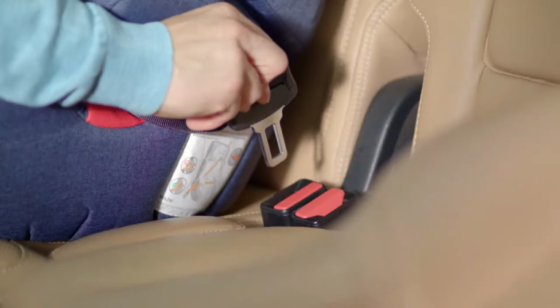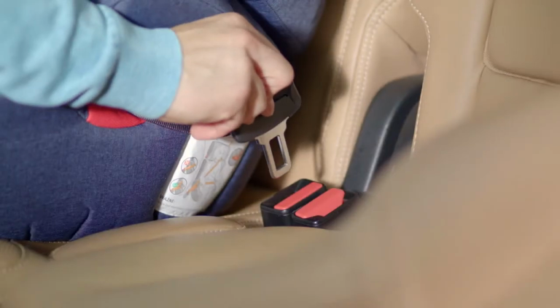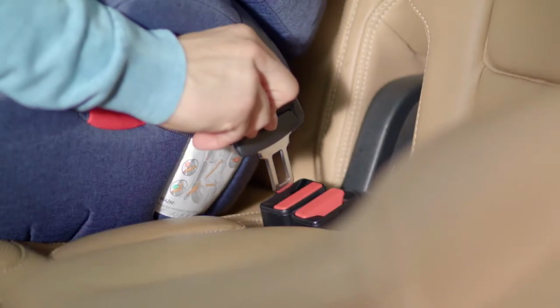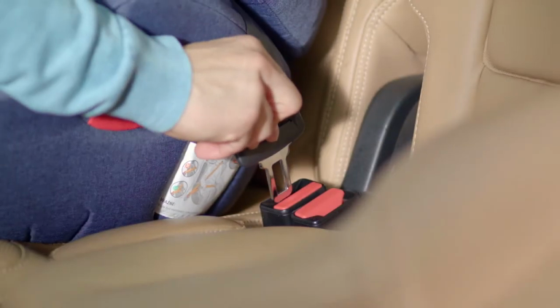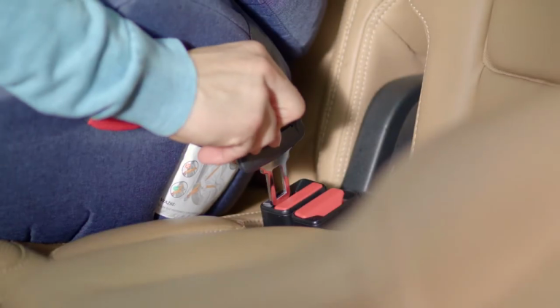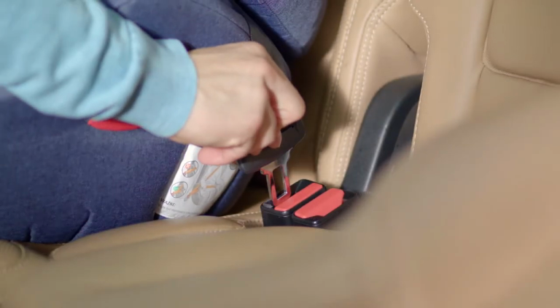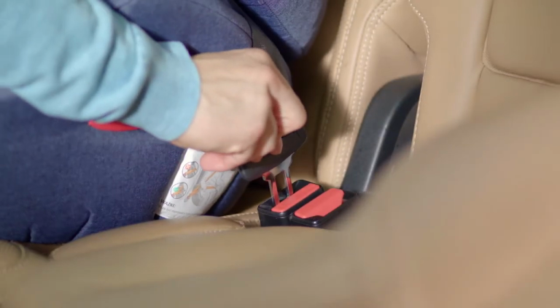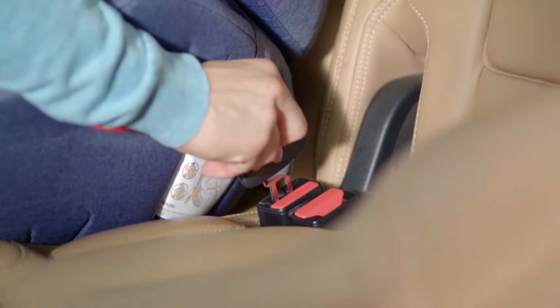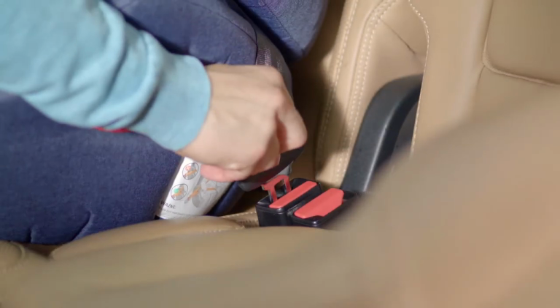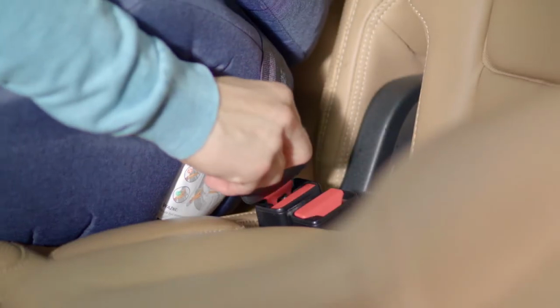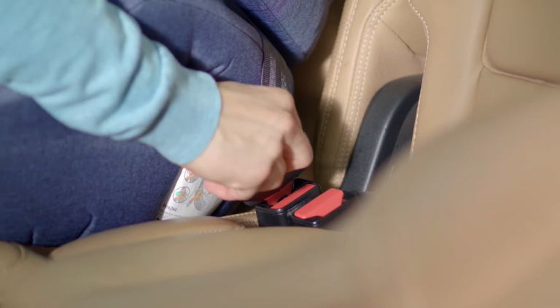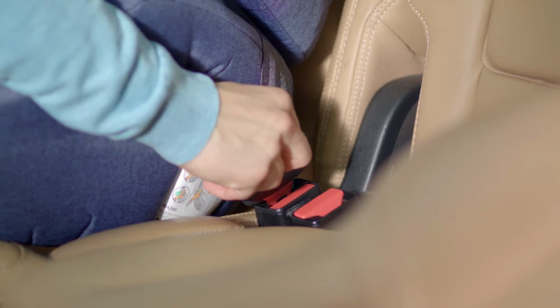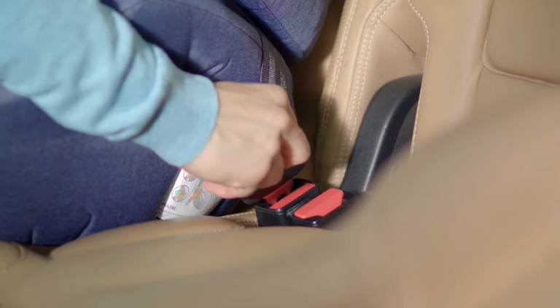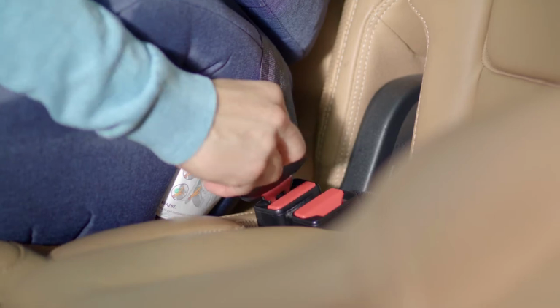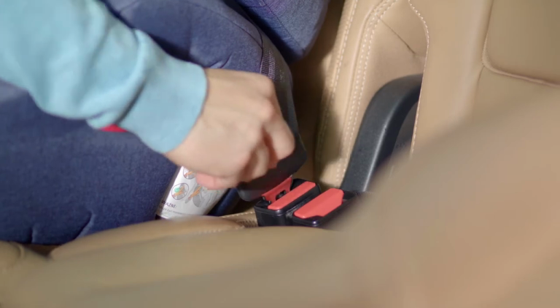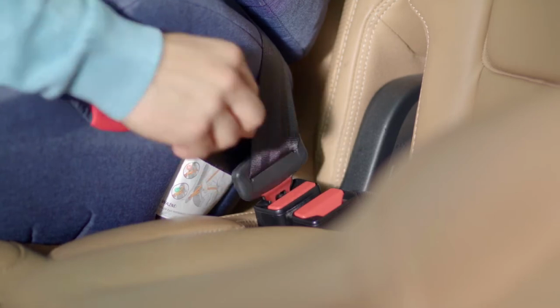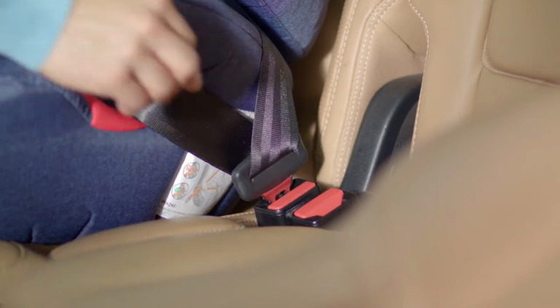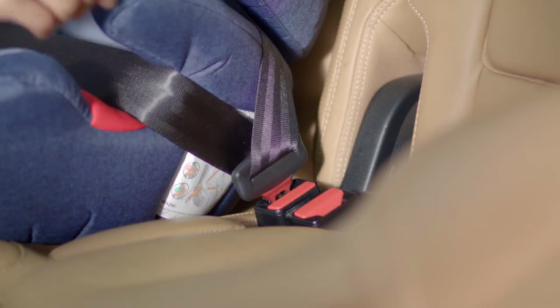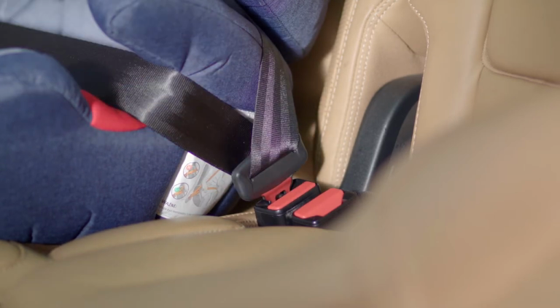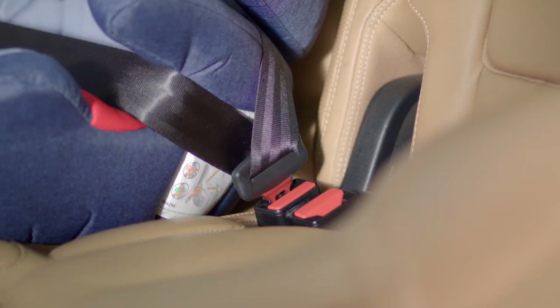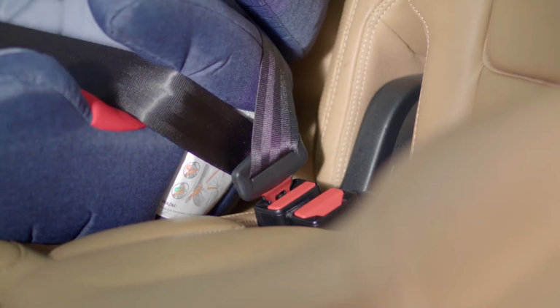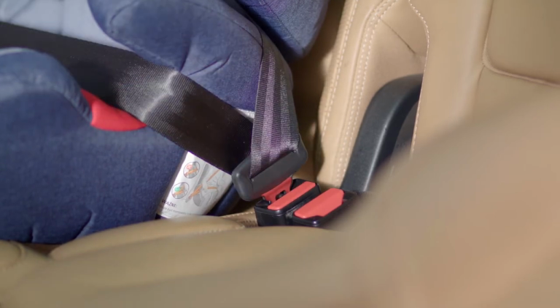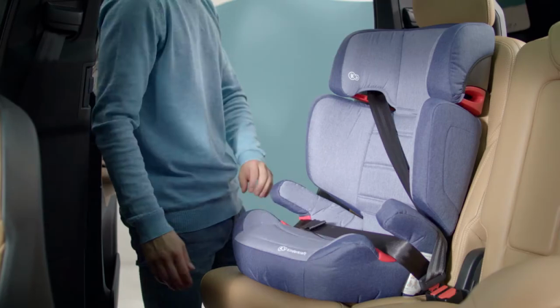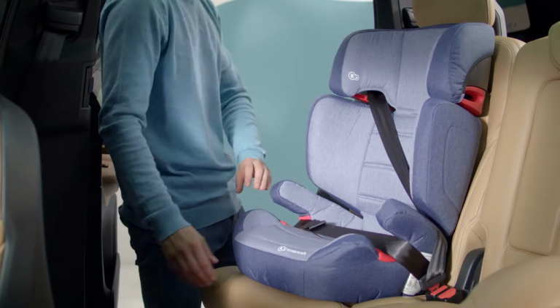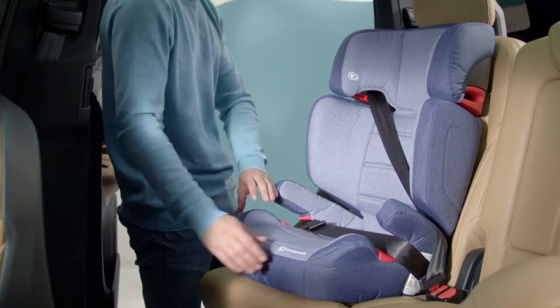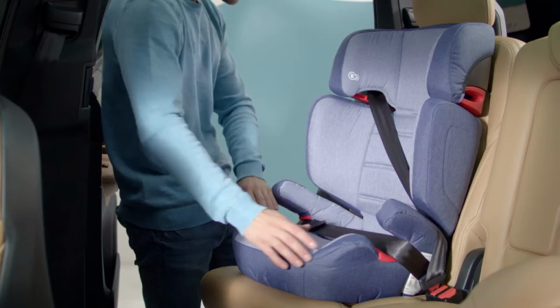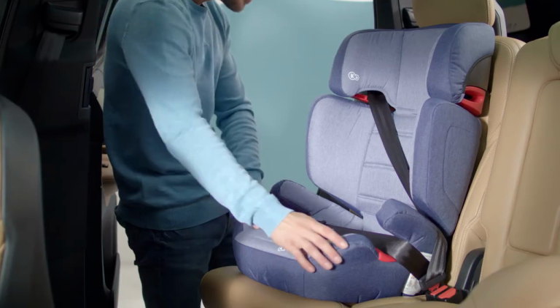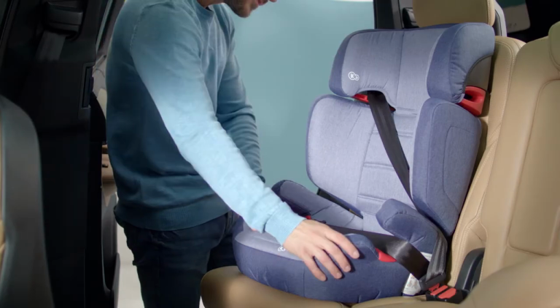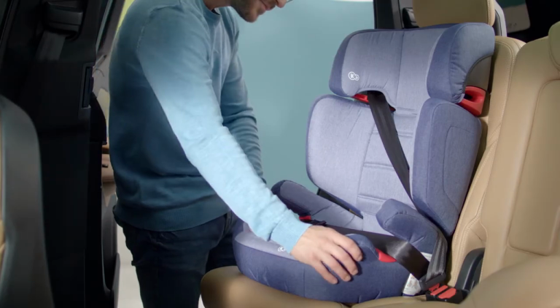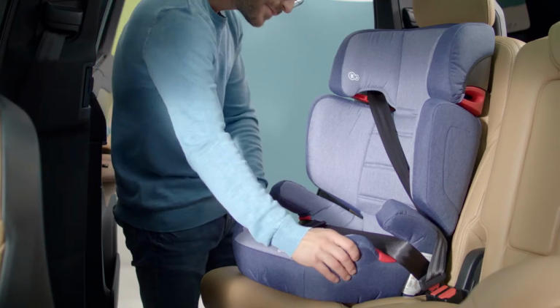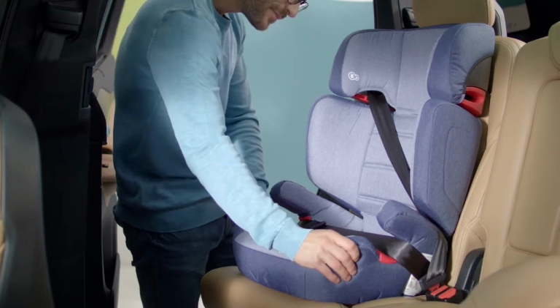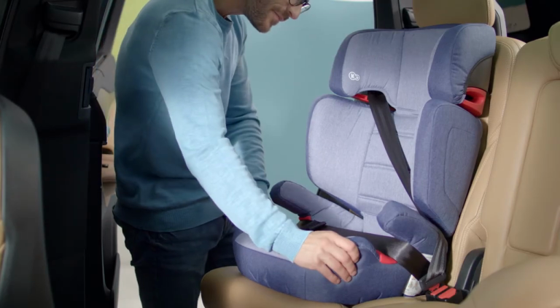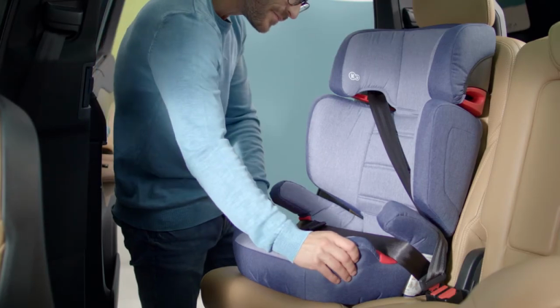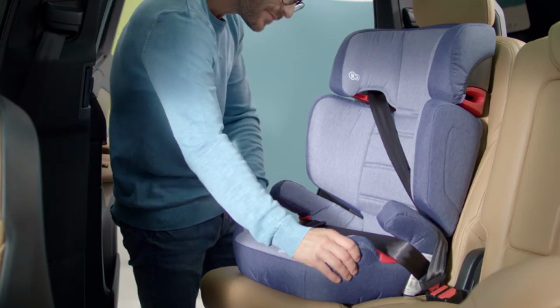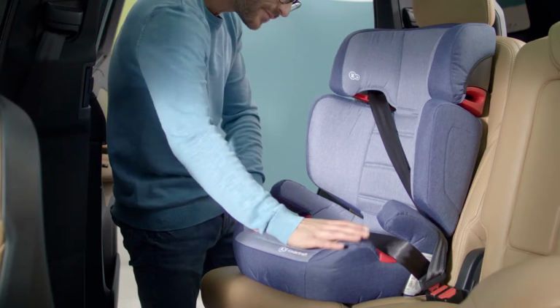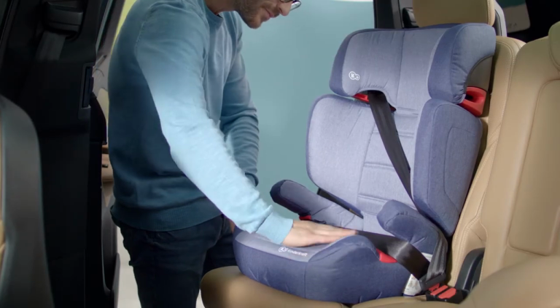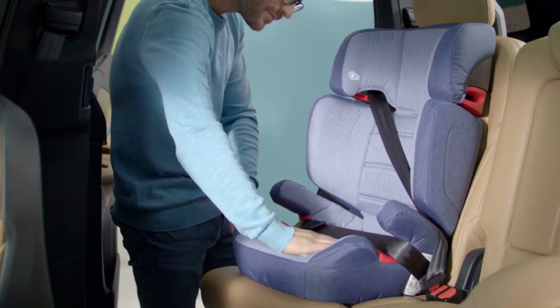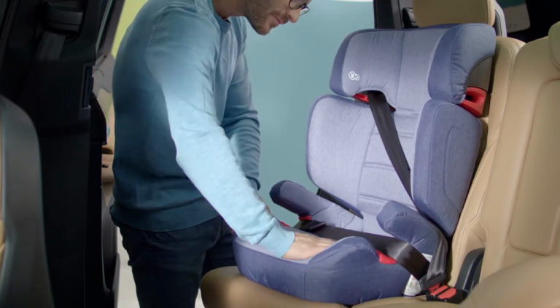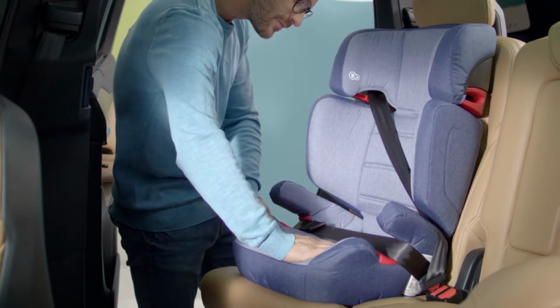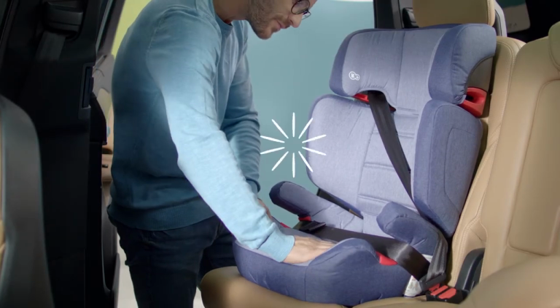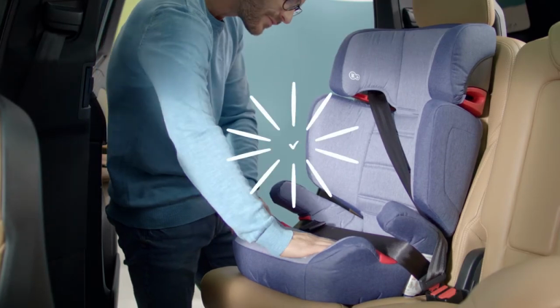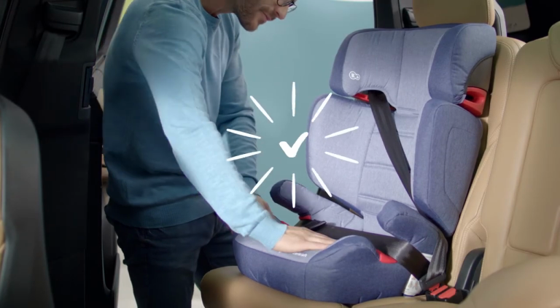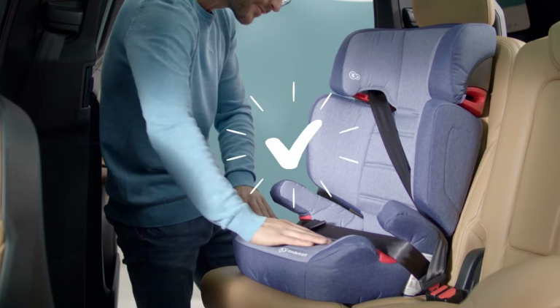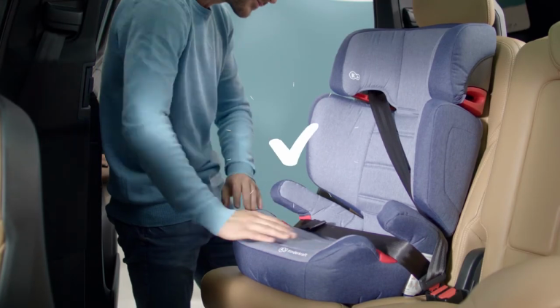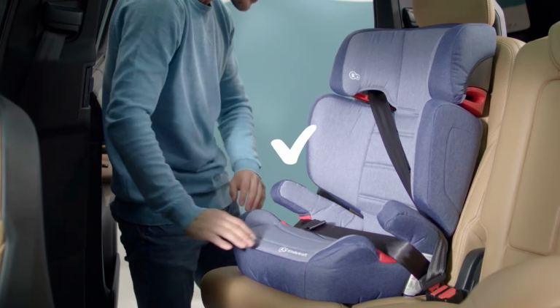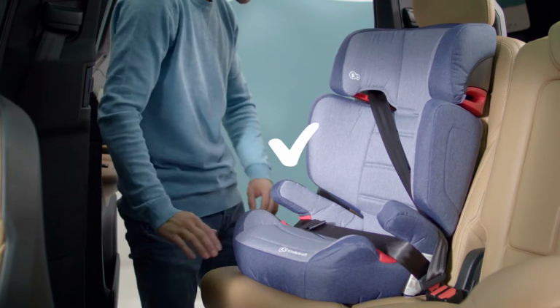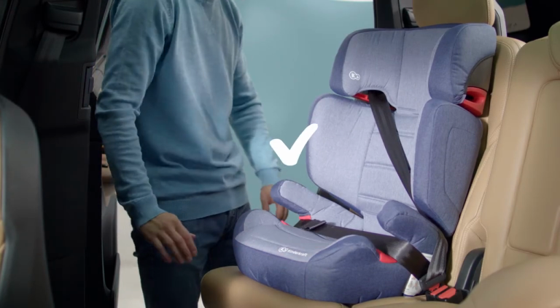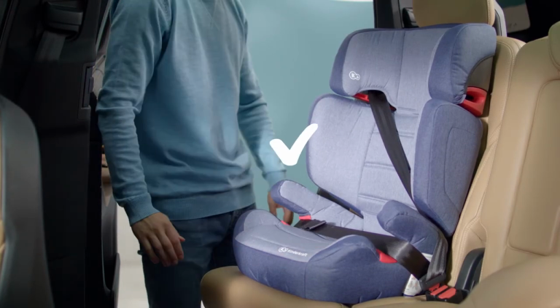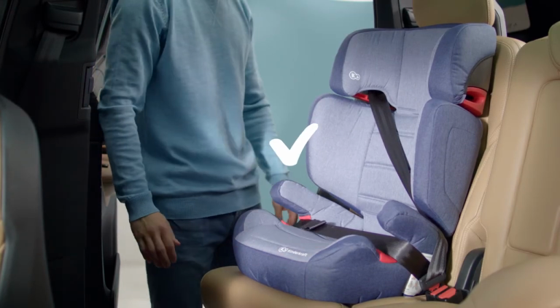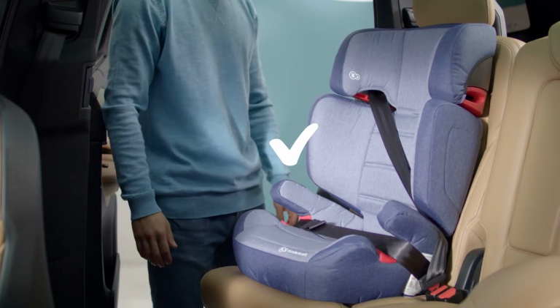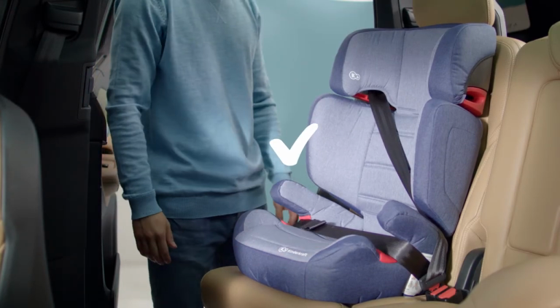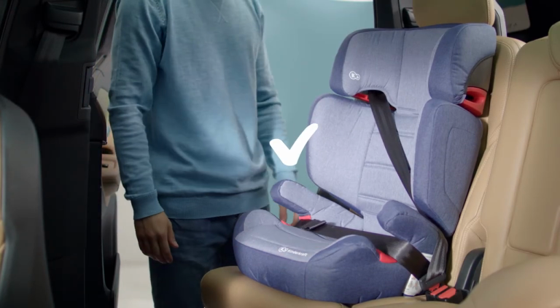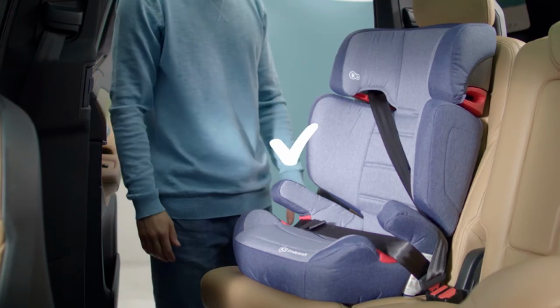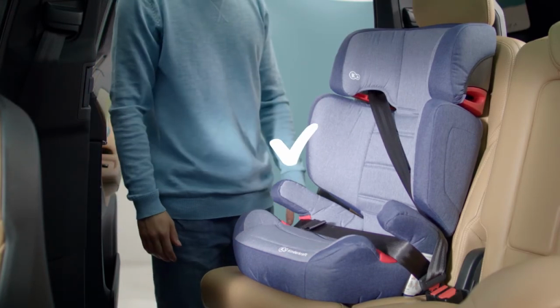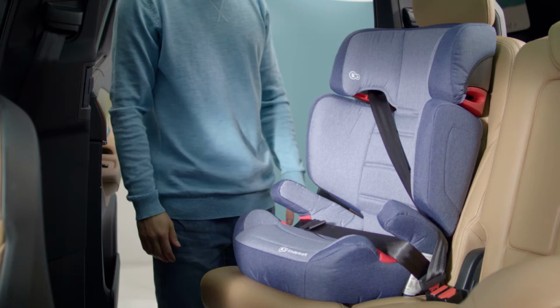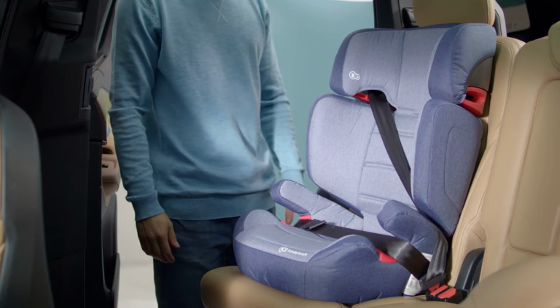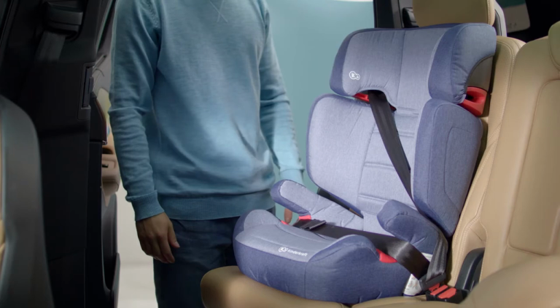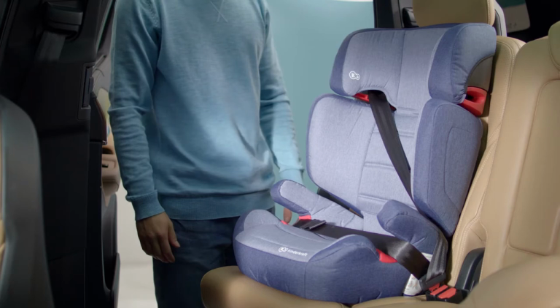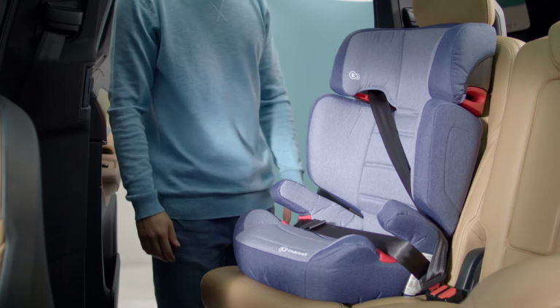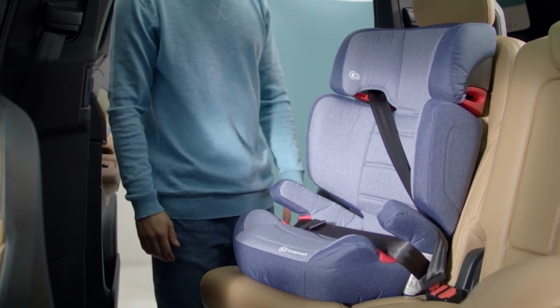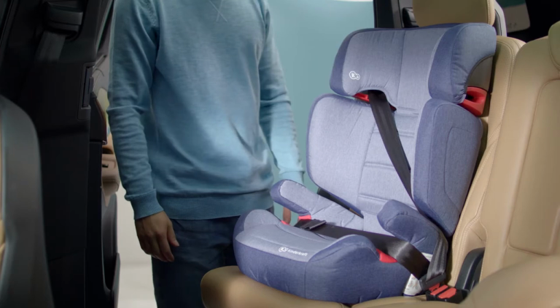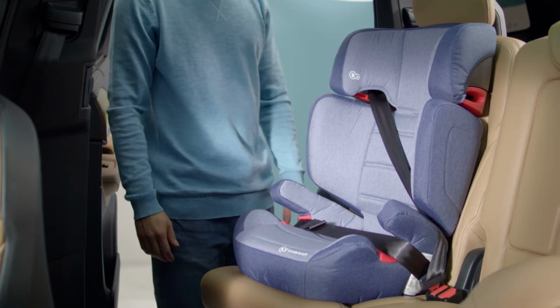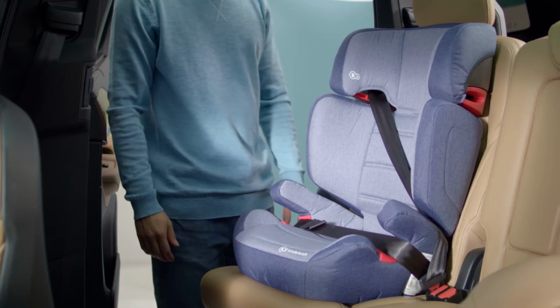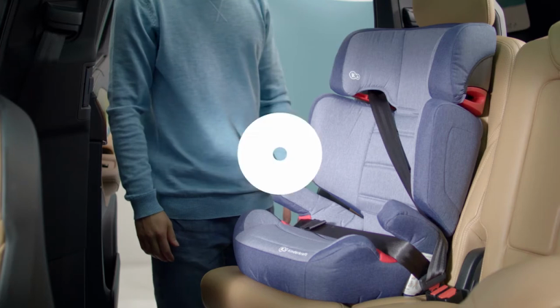Now fasten. All done. Is everything stable? Are the belts tight? OK, and we're off to see the world.